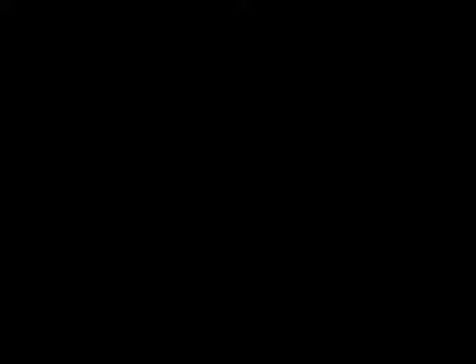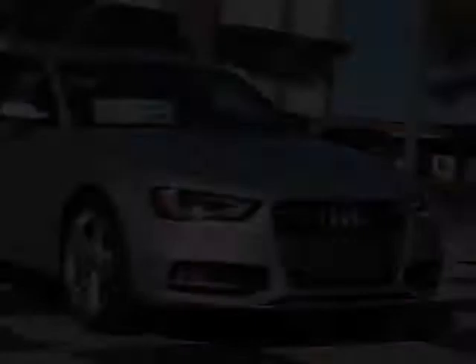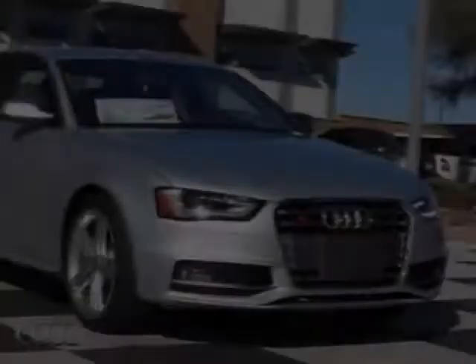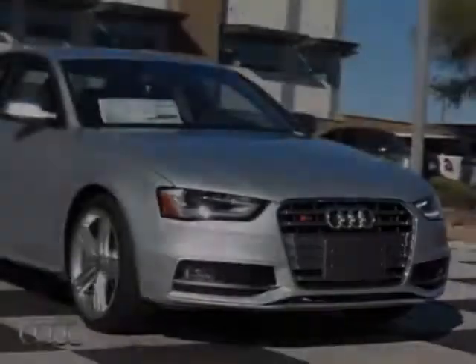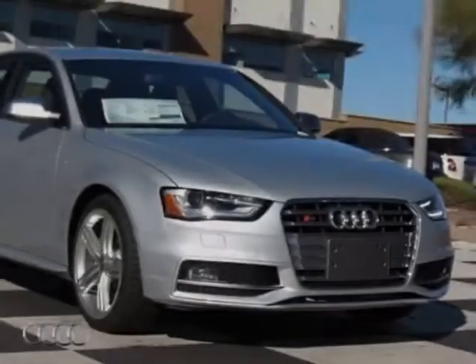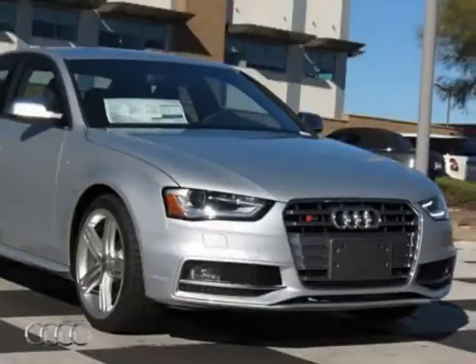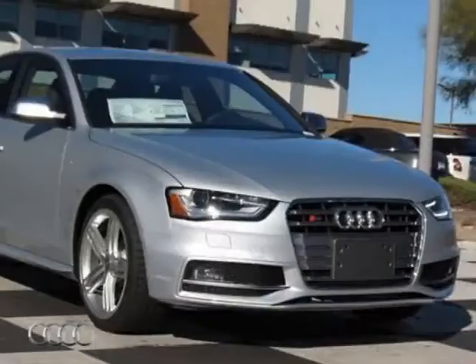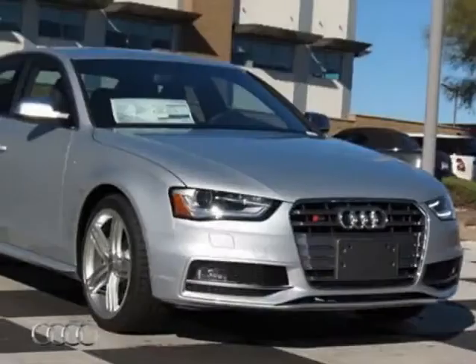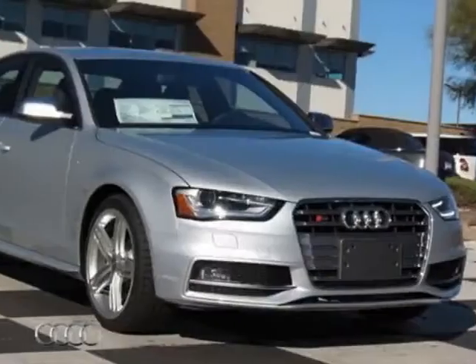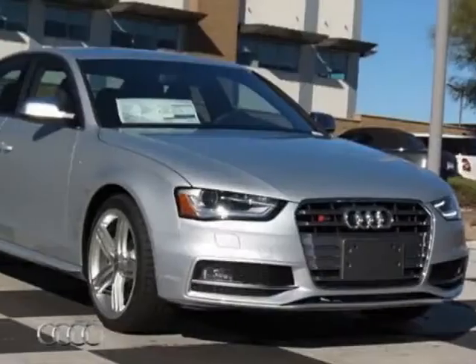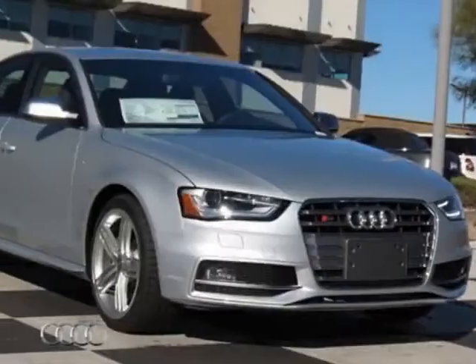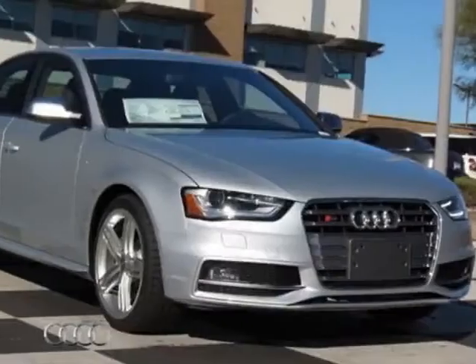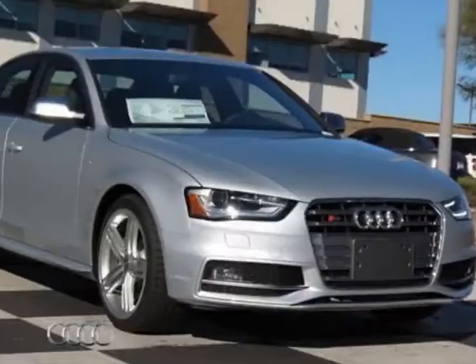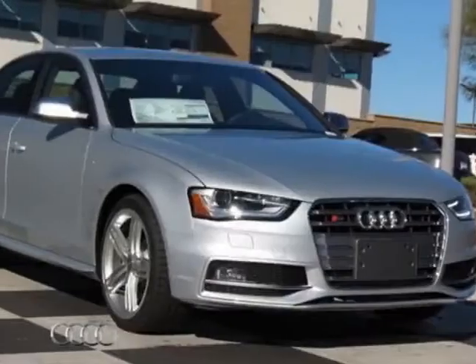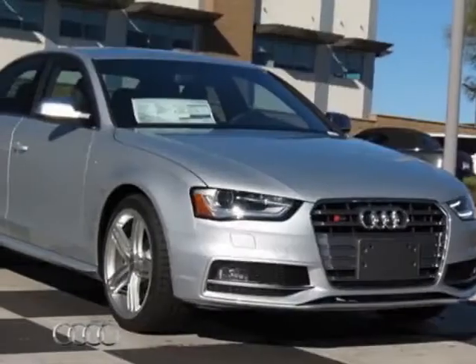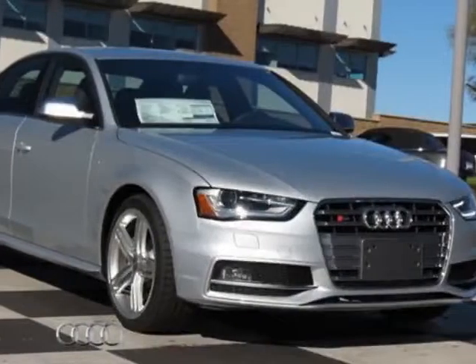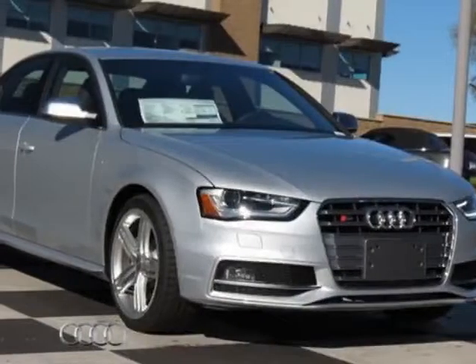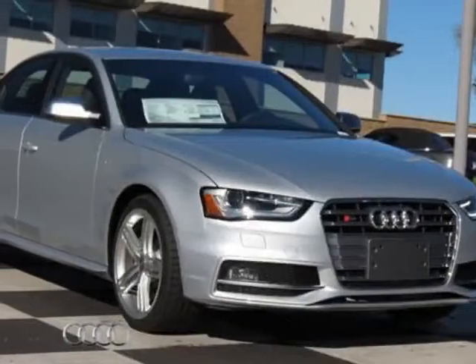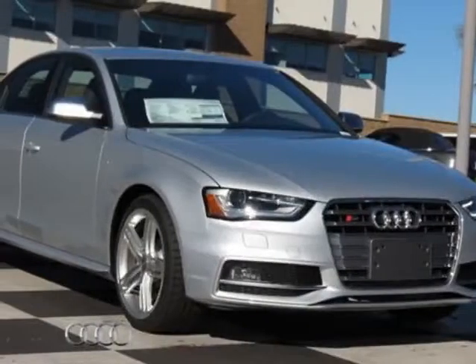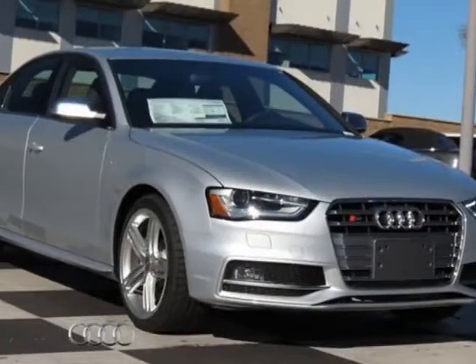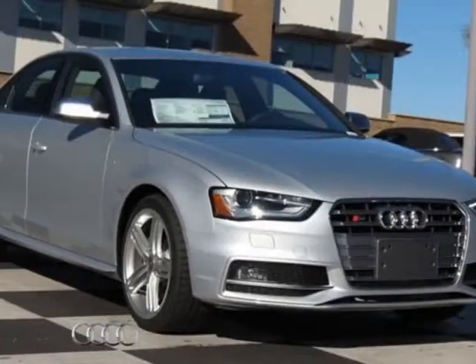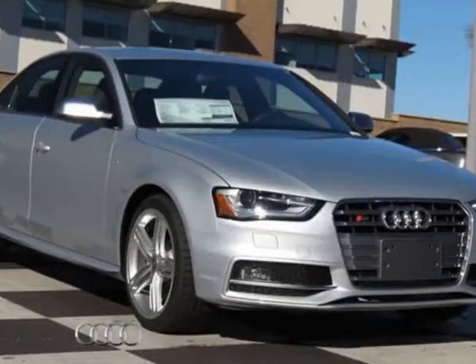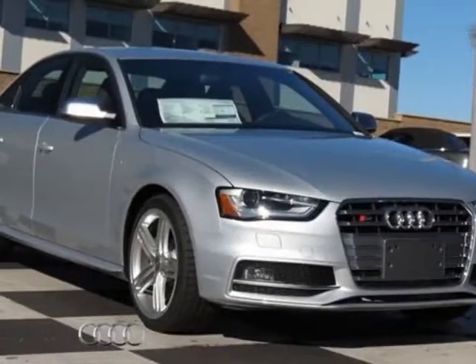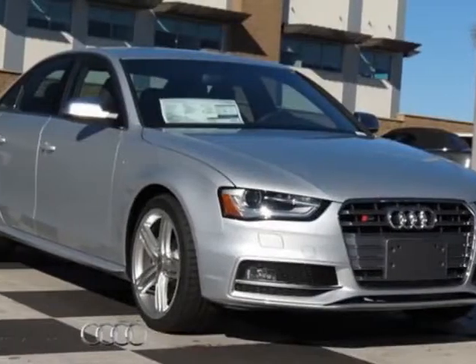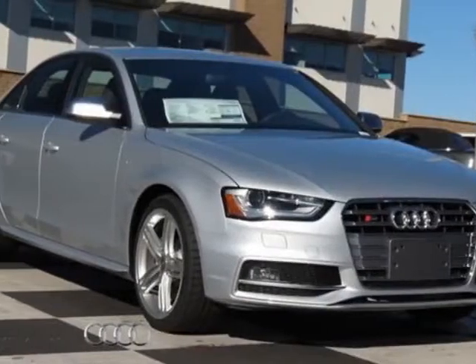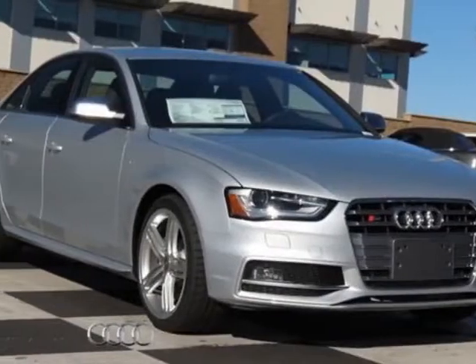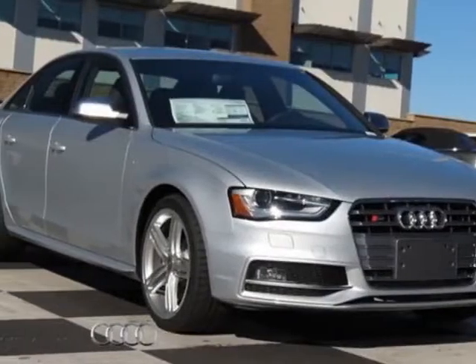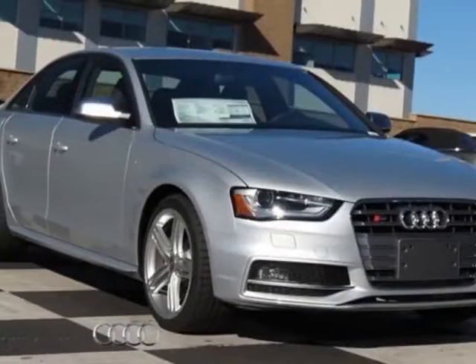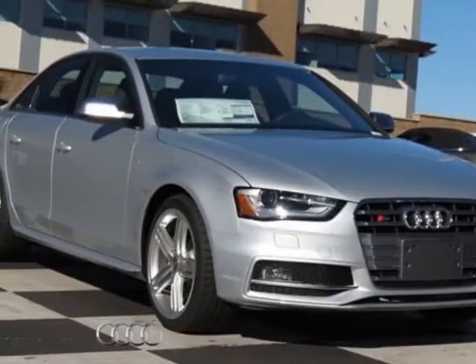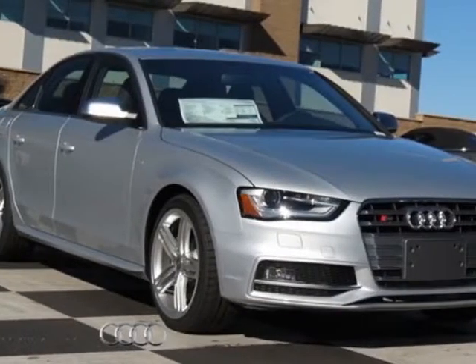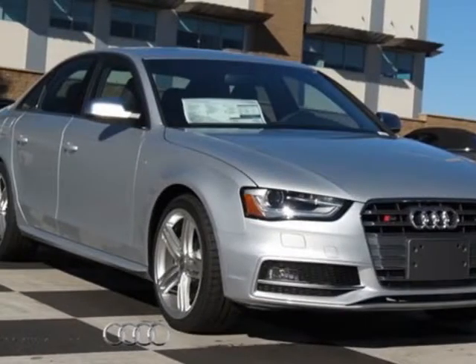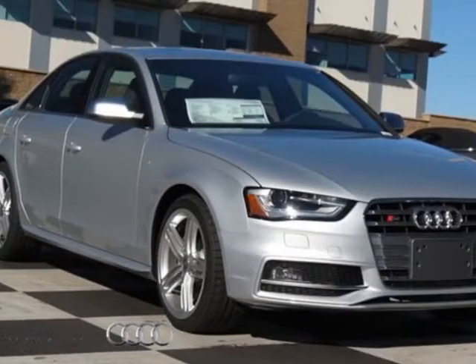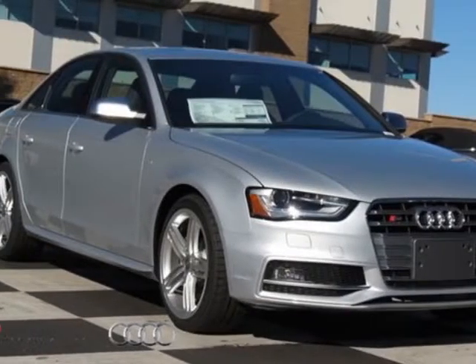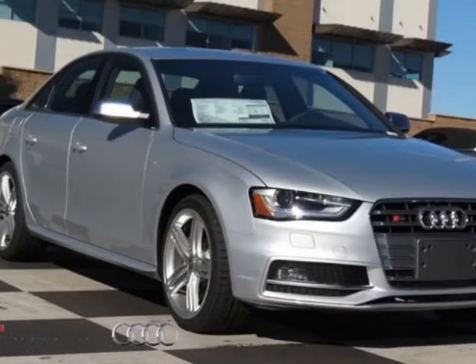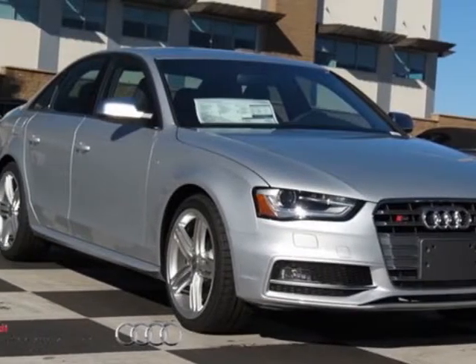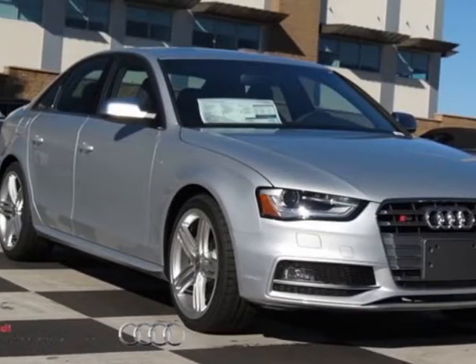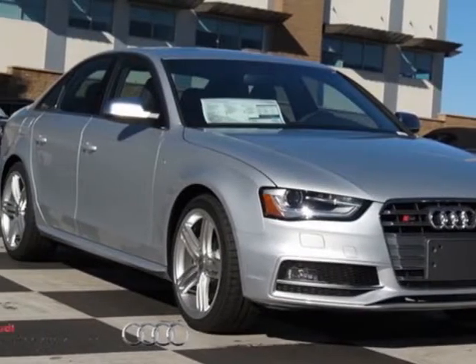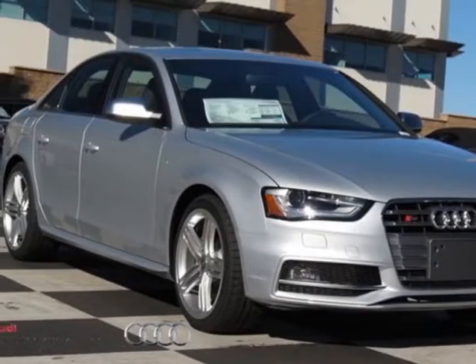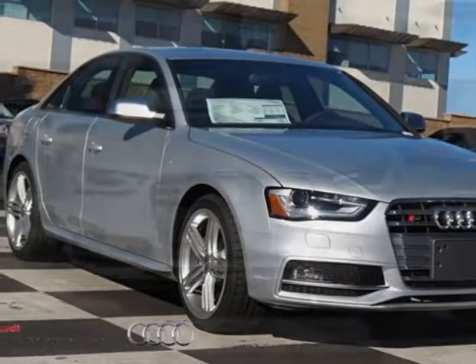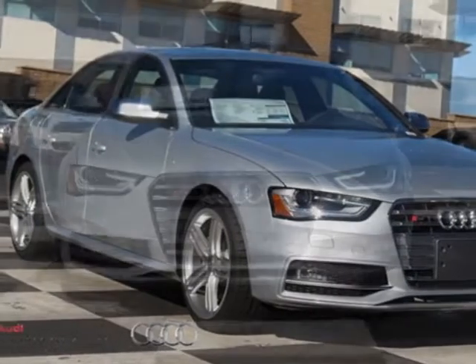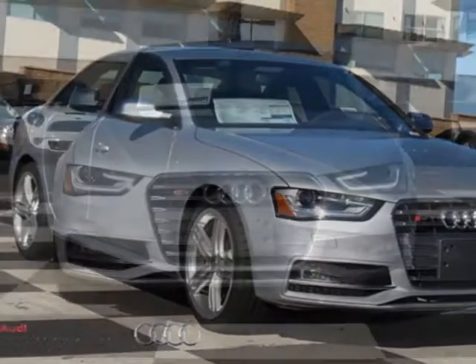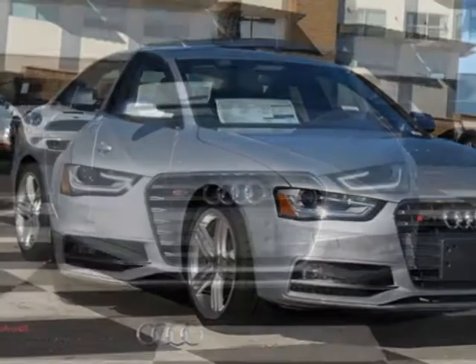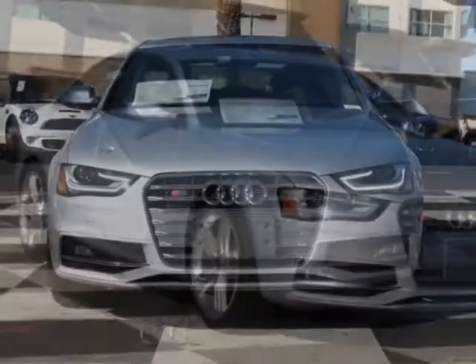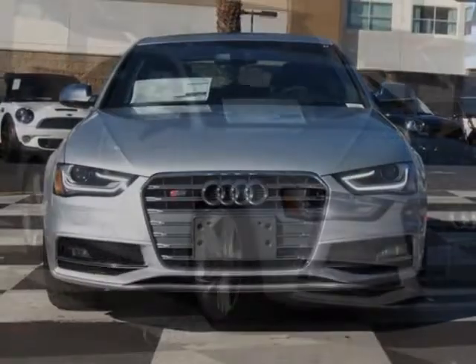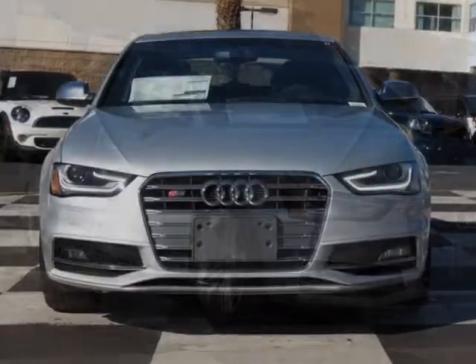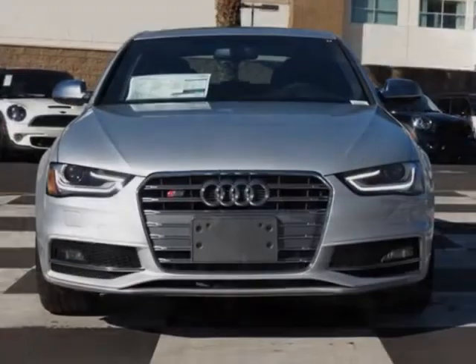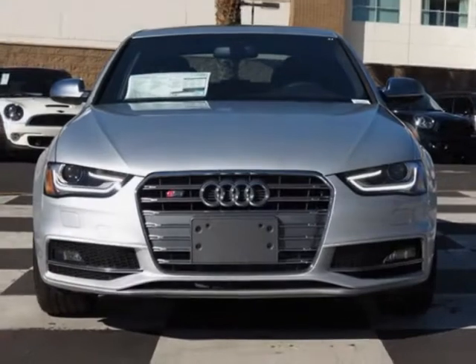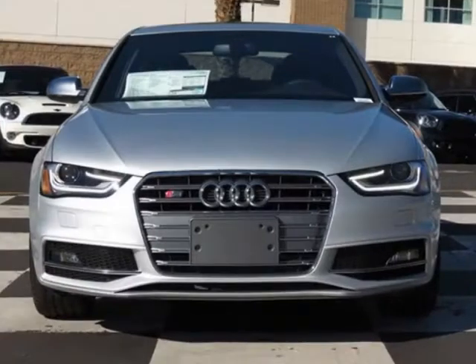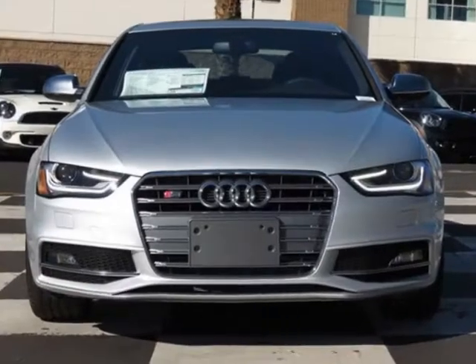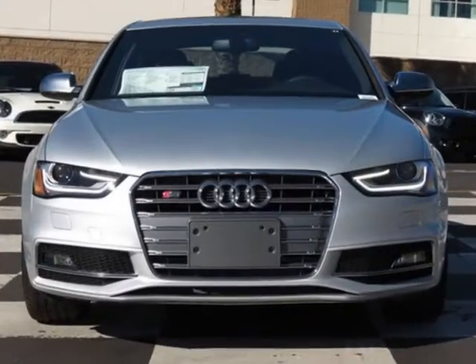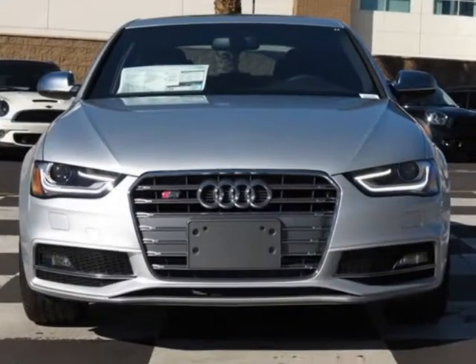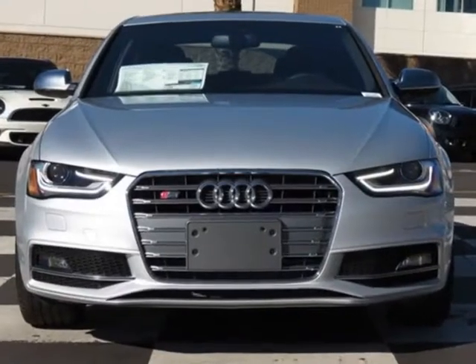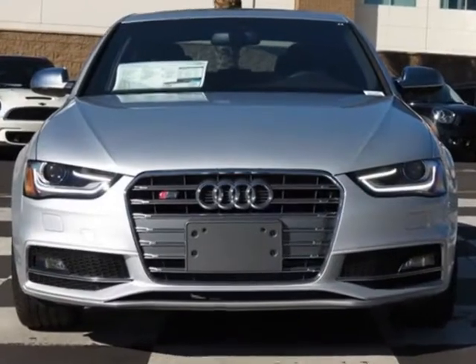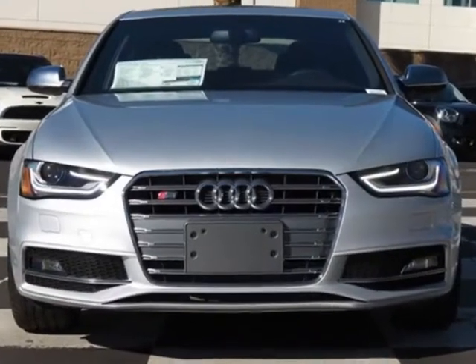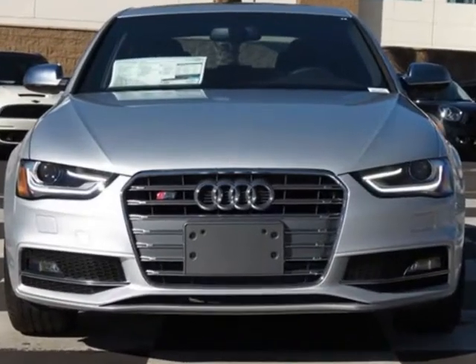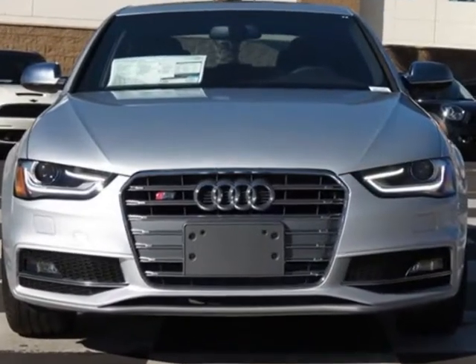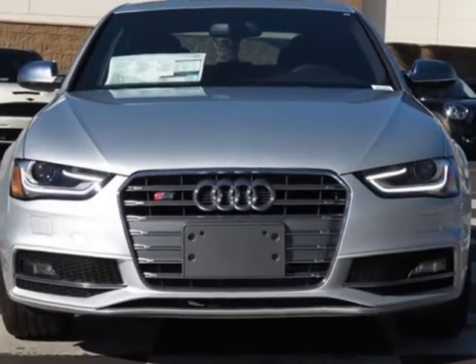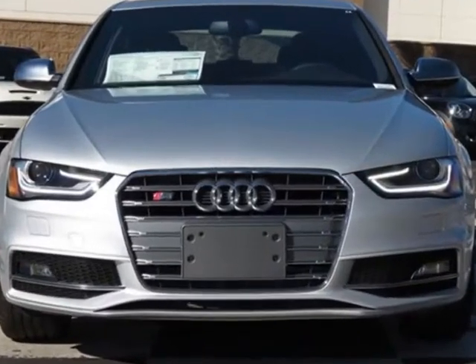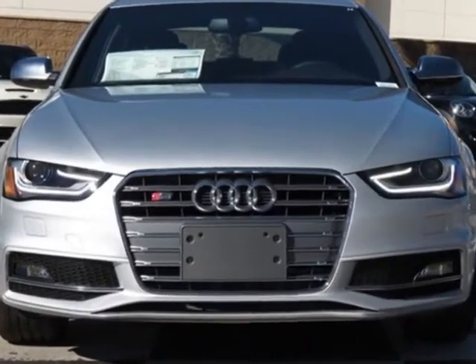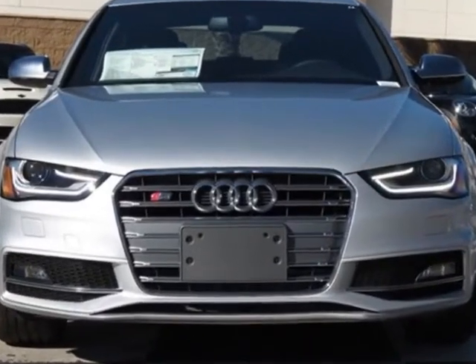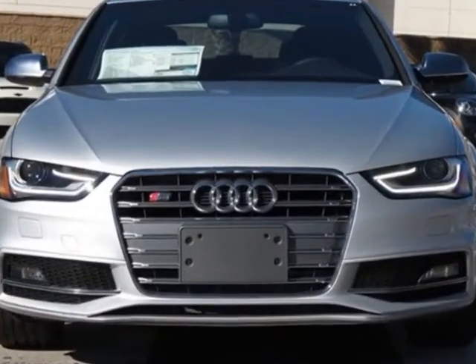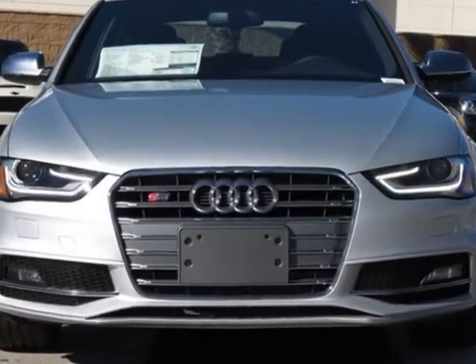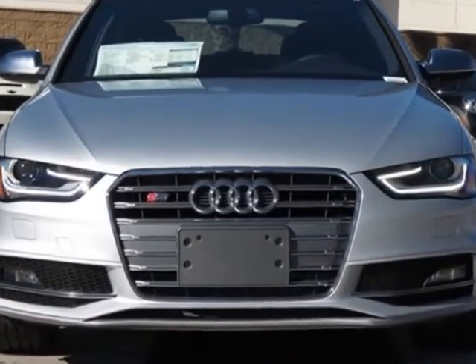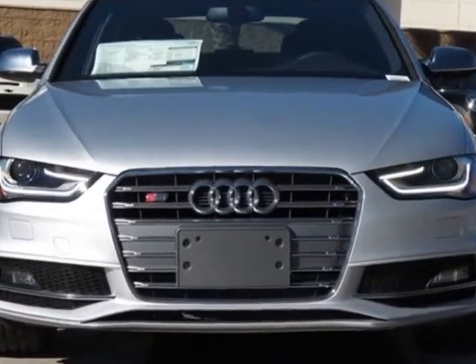Look at this new 2013 Audi S4. For your protection, this vehicle has a full factory warranty.